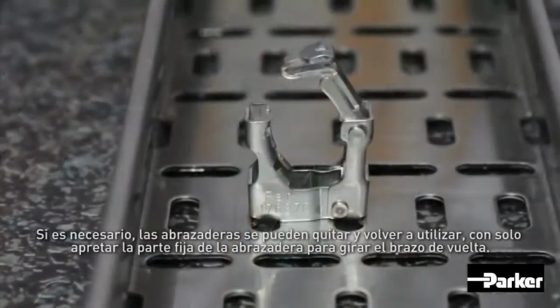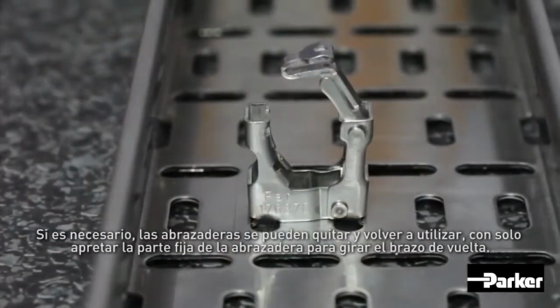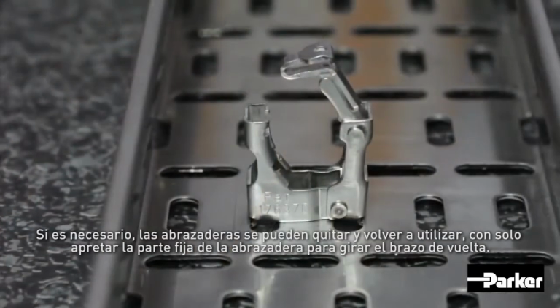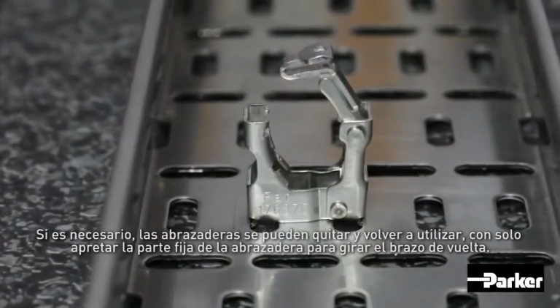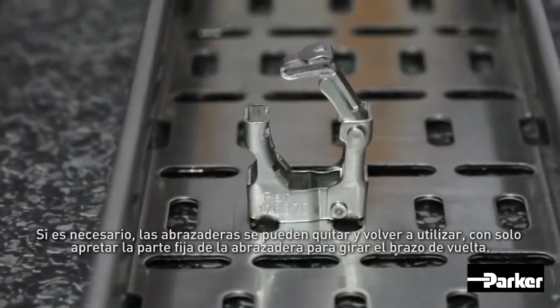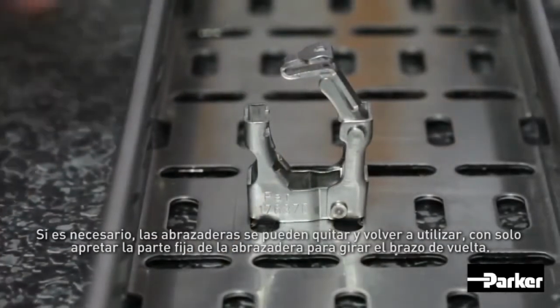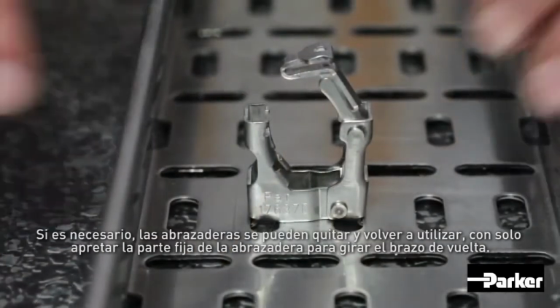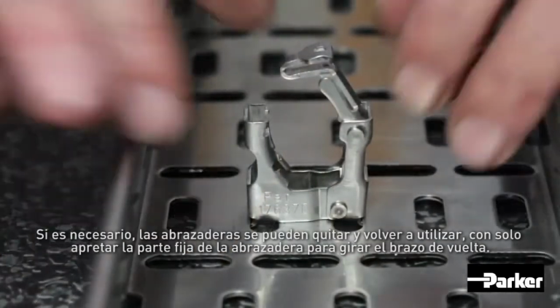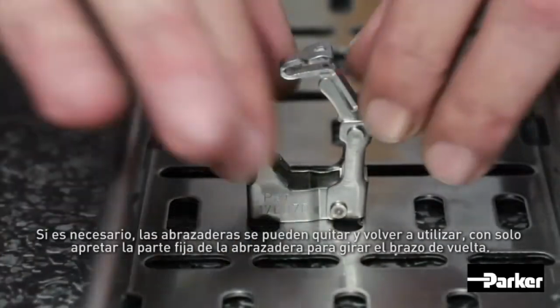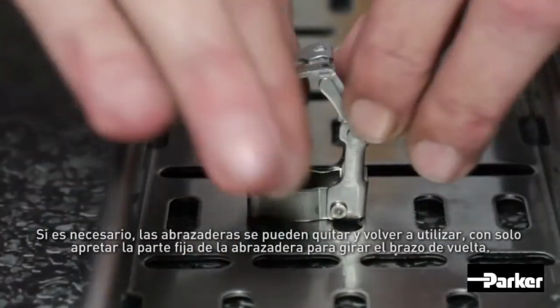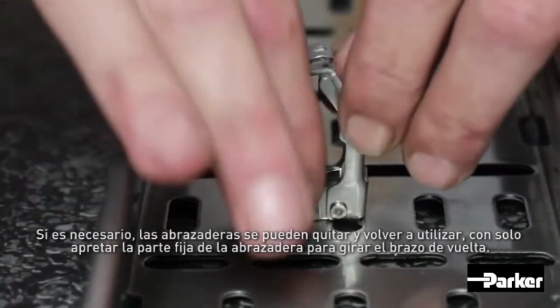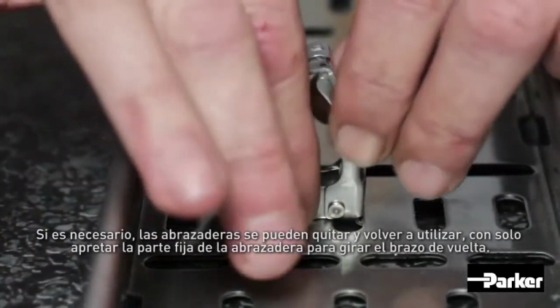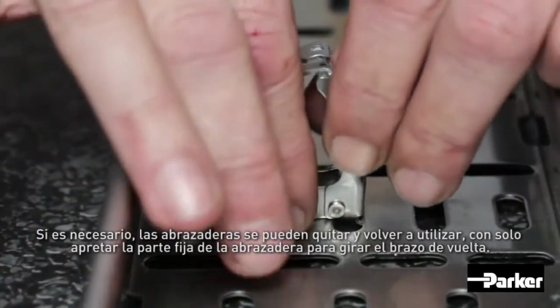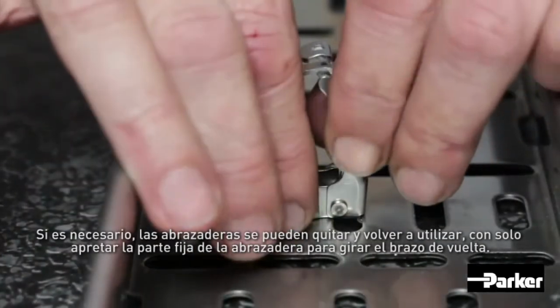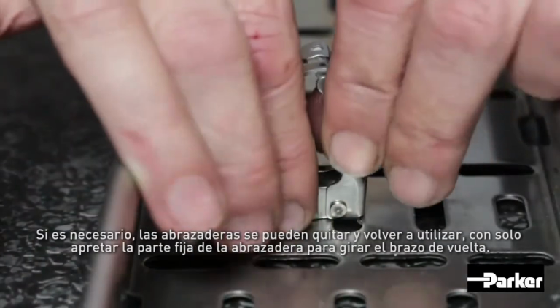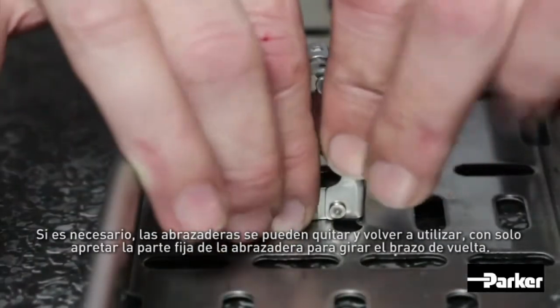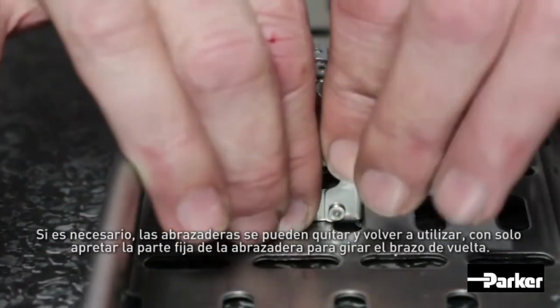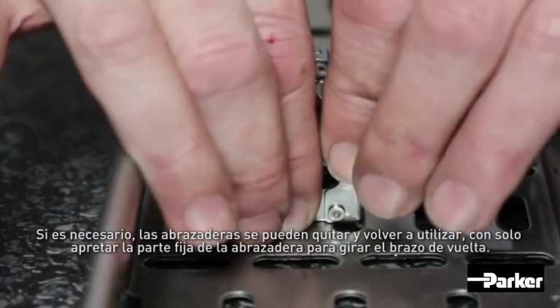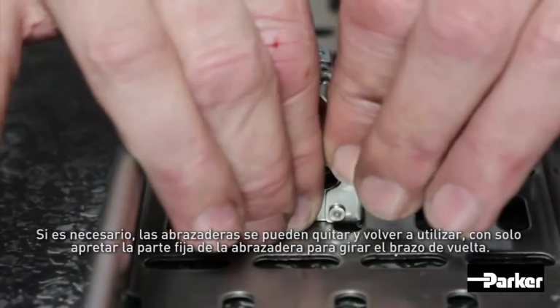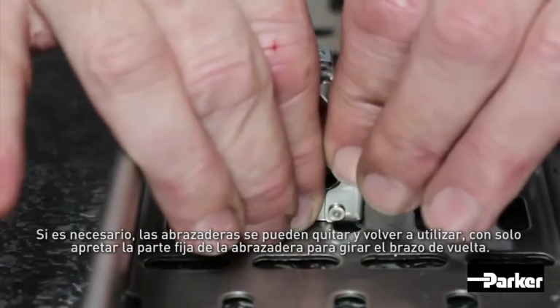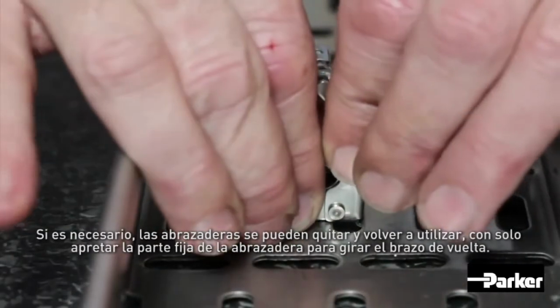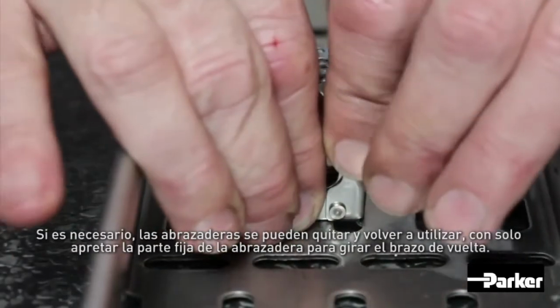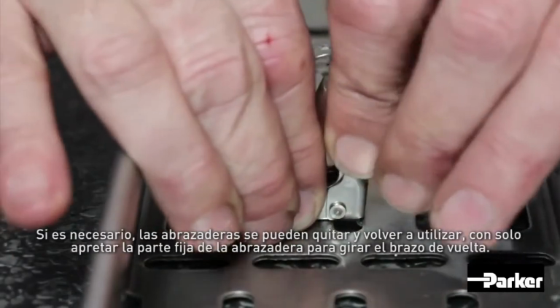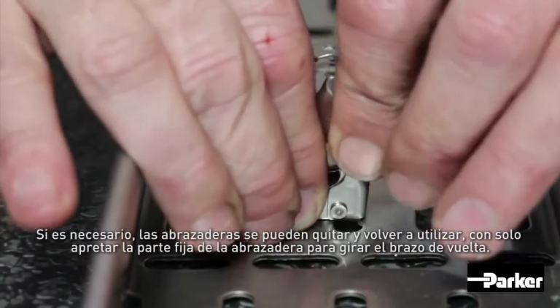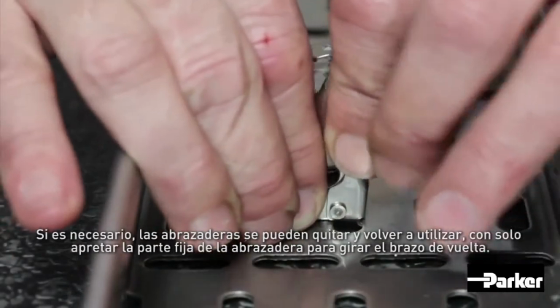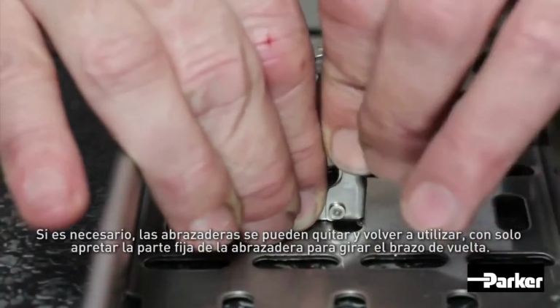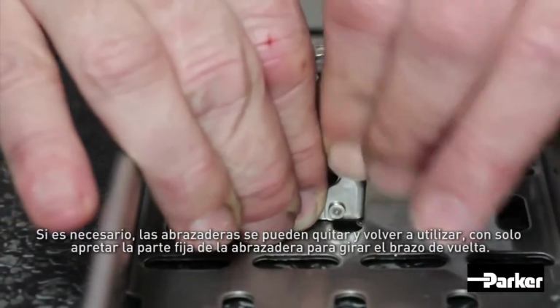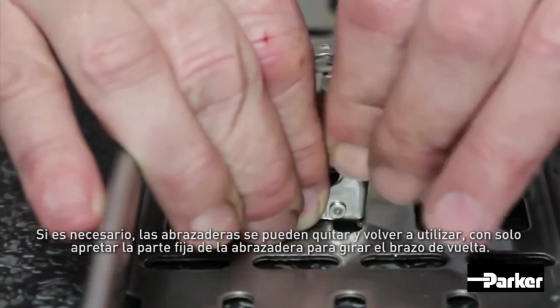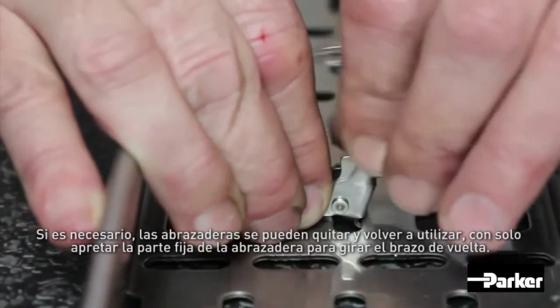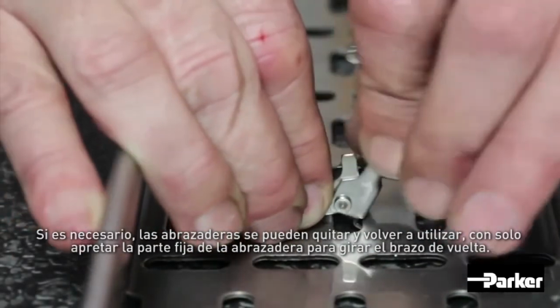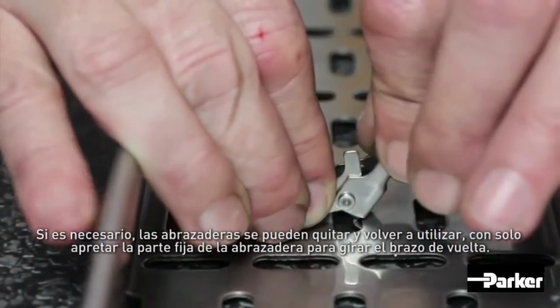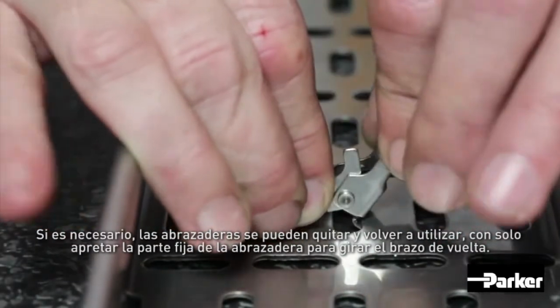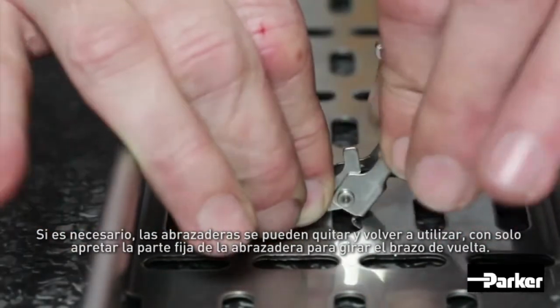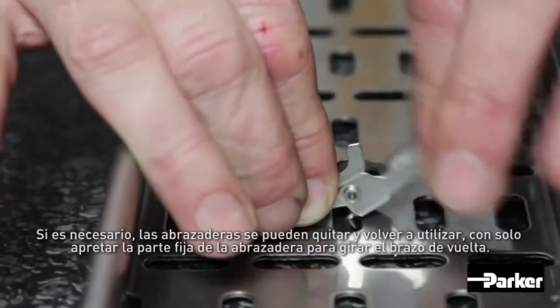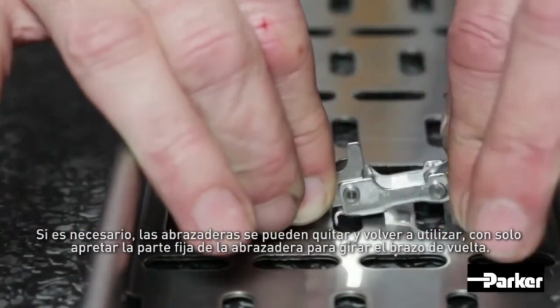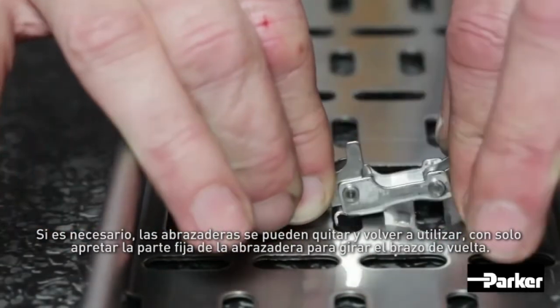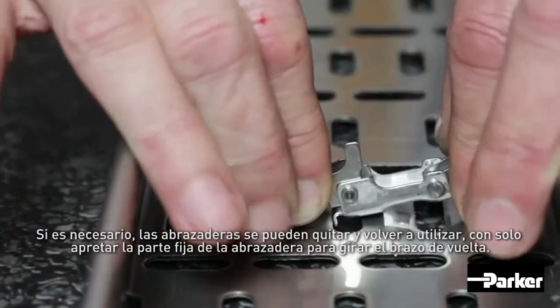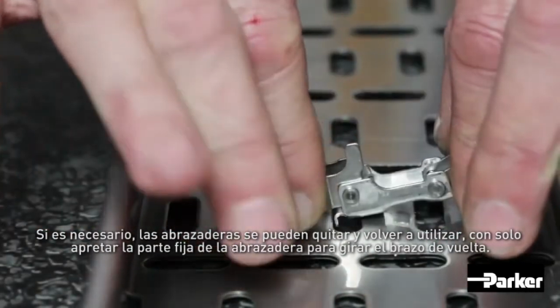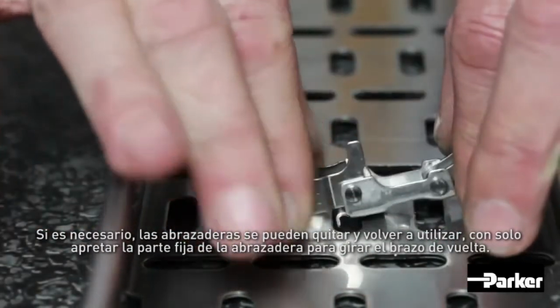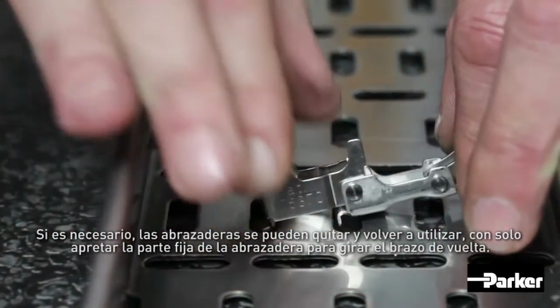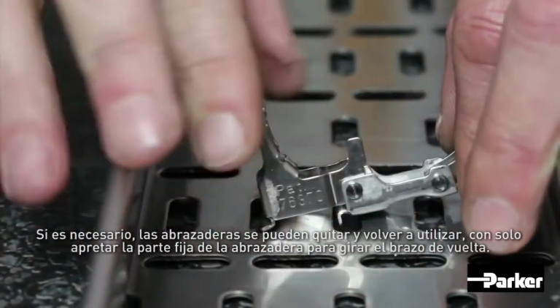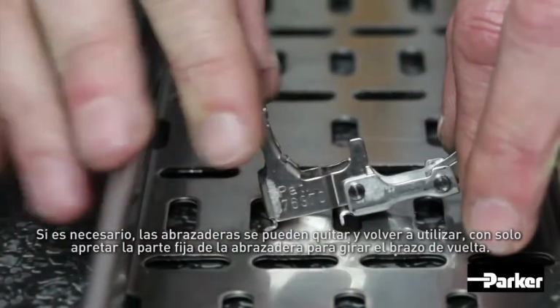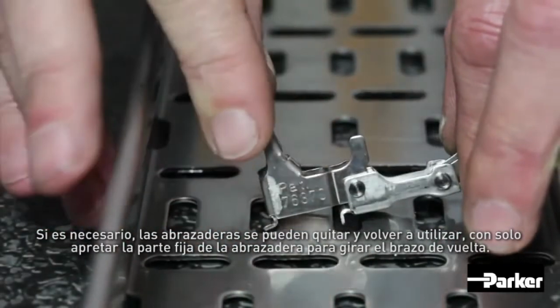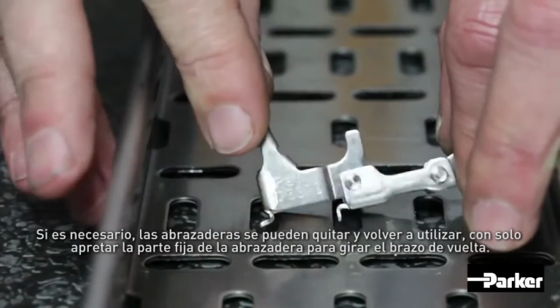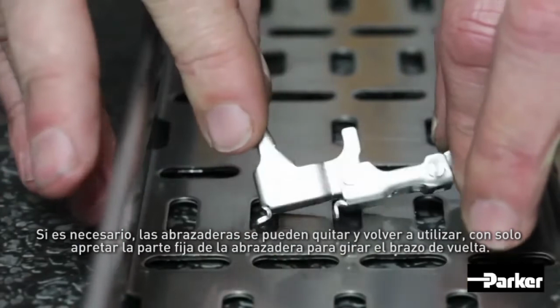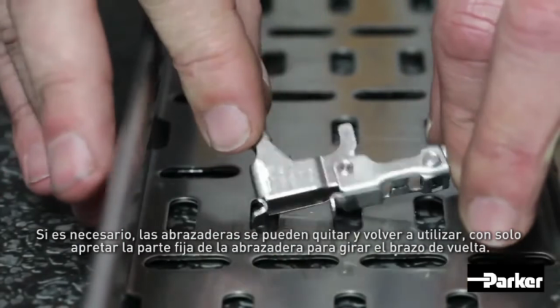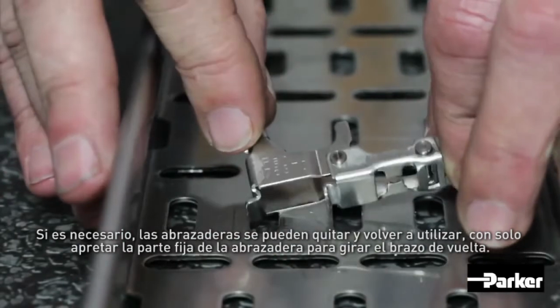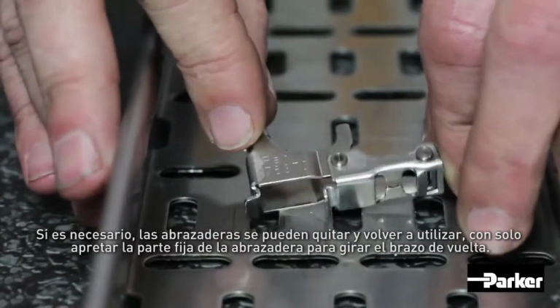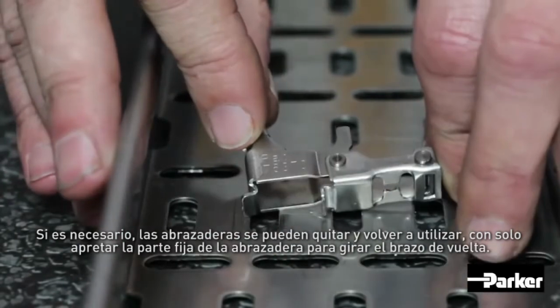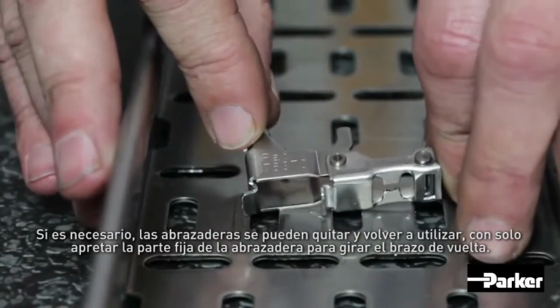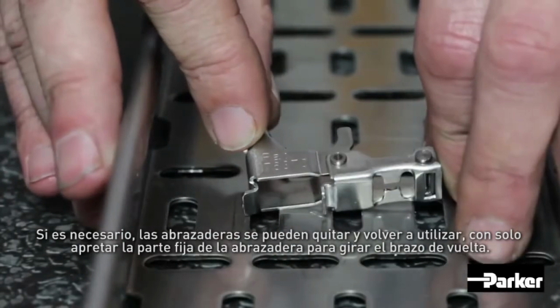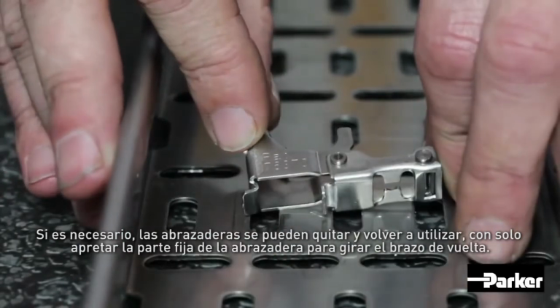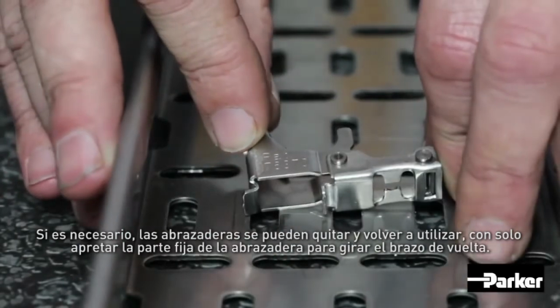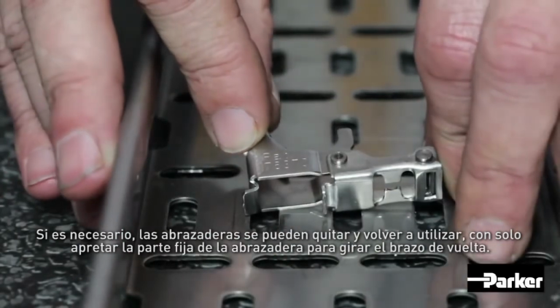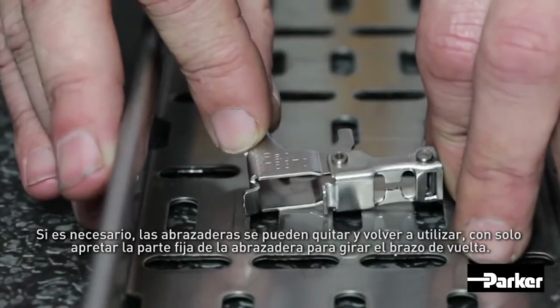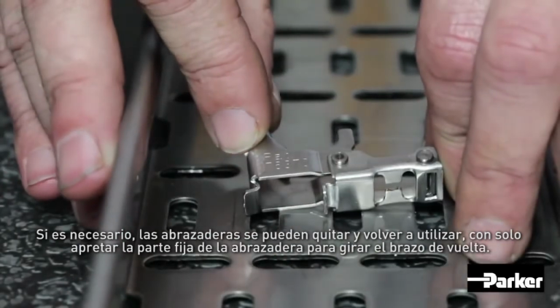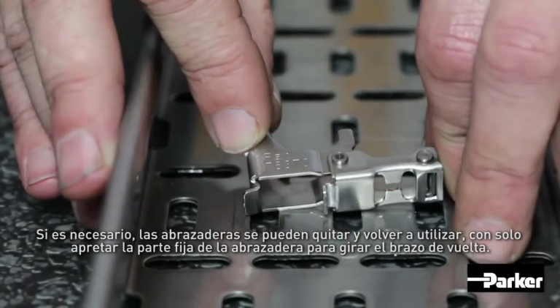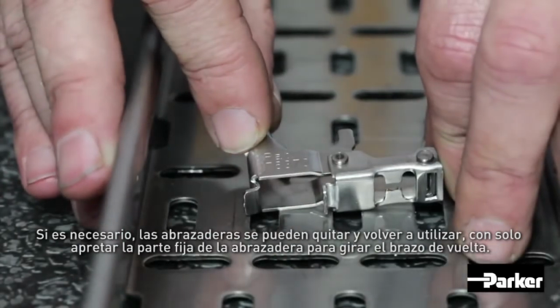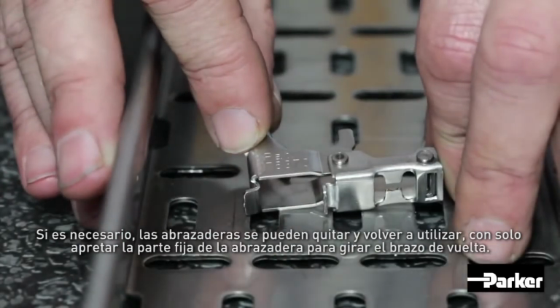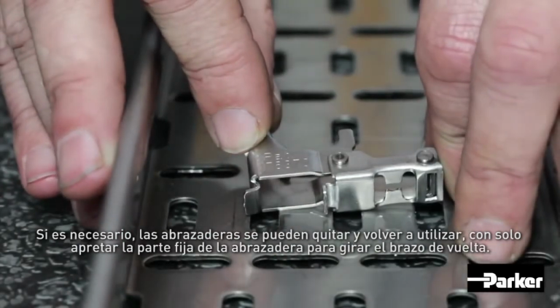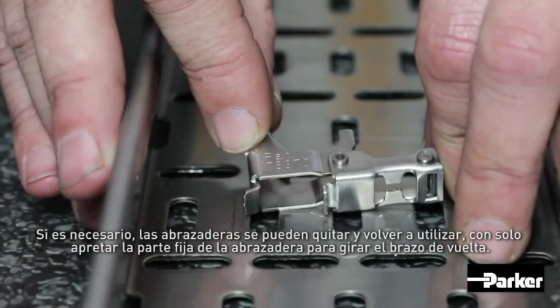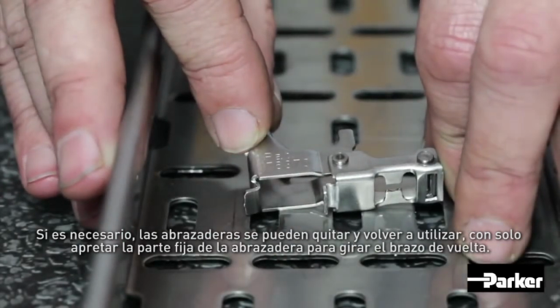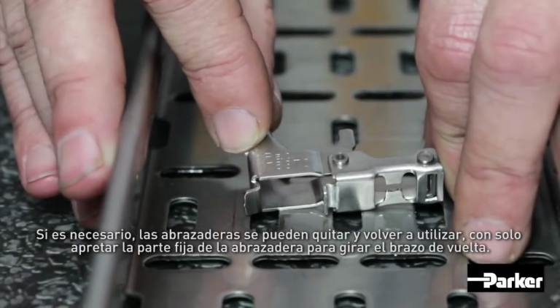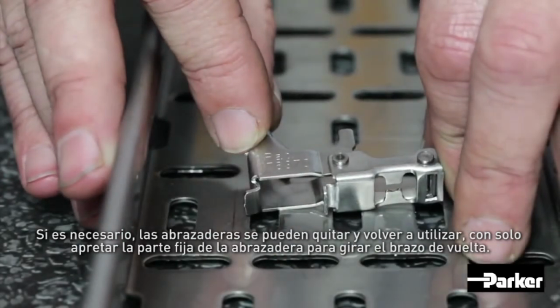If needed, clamps can be removed and reused by simply pinching the fixed part of the clamp and swinging the clamp arm back.